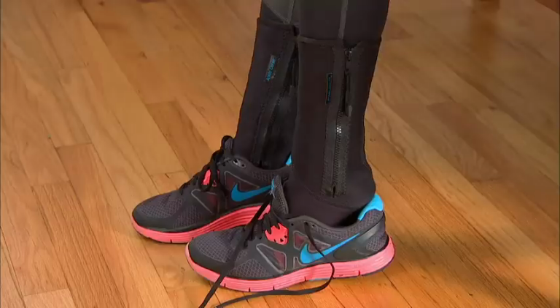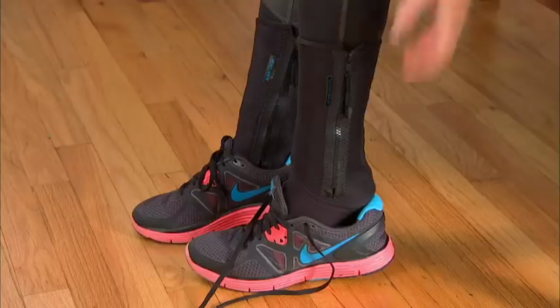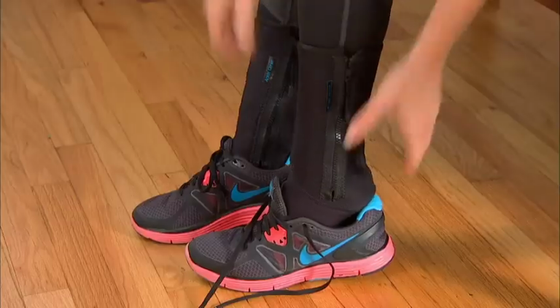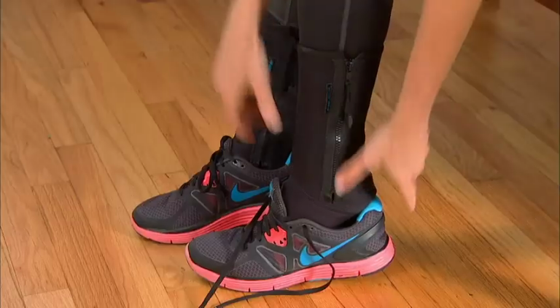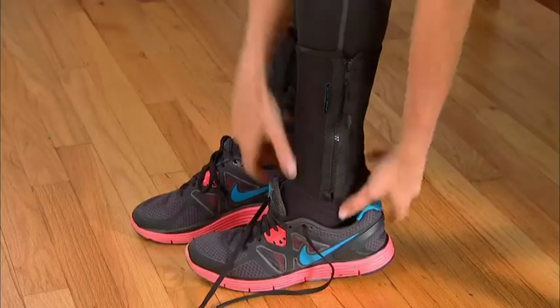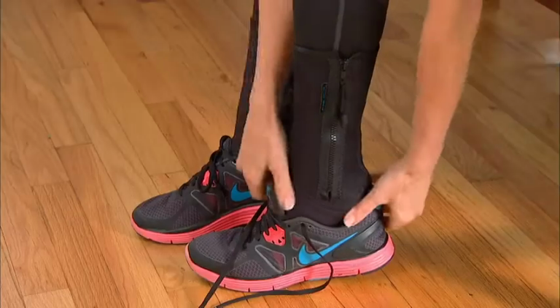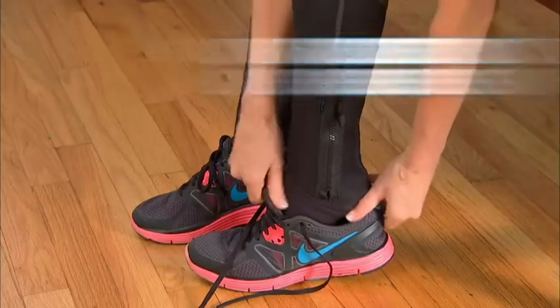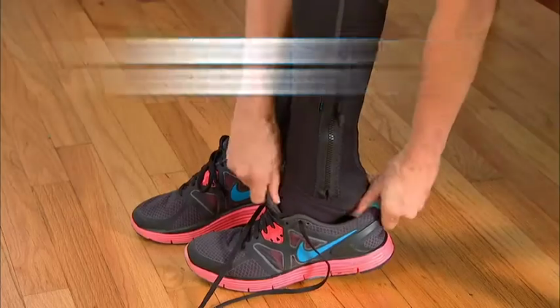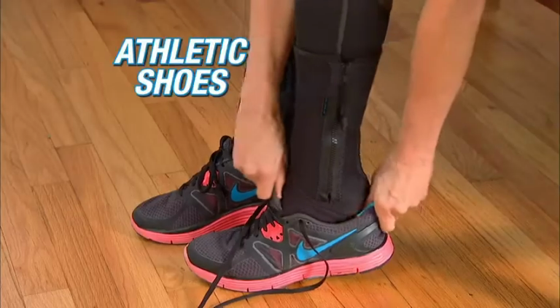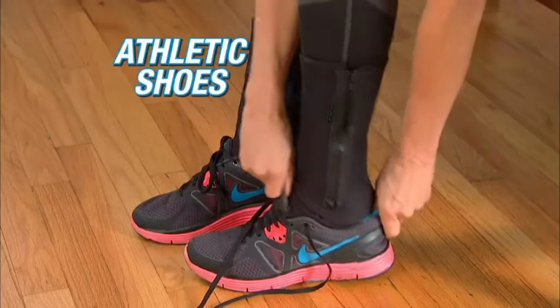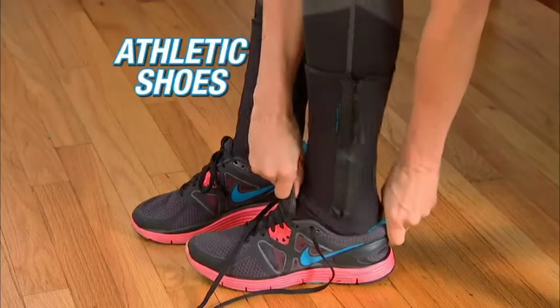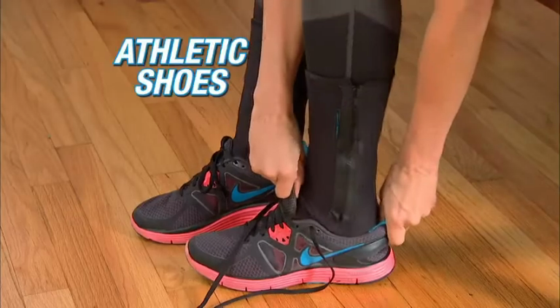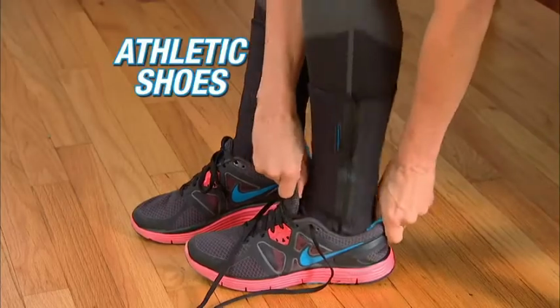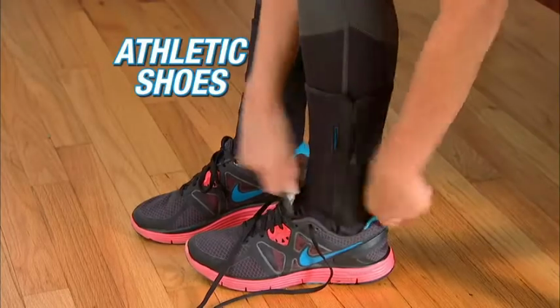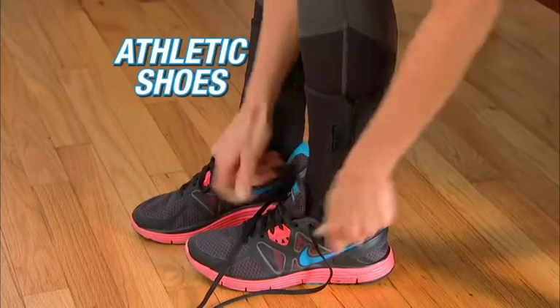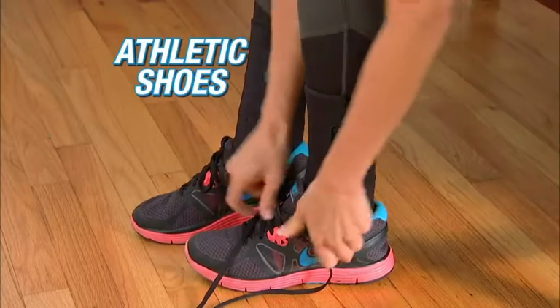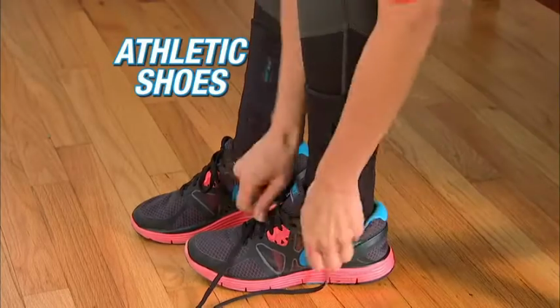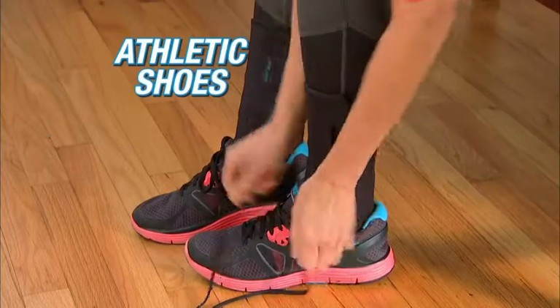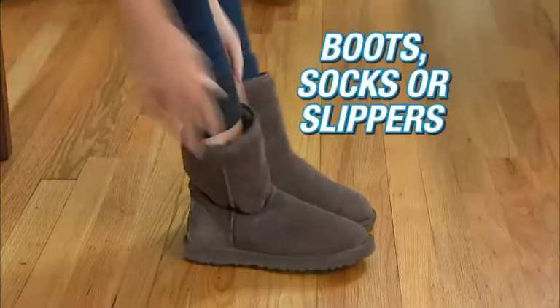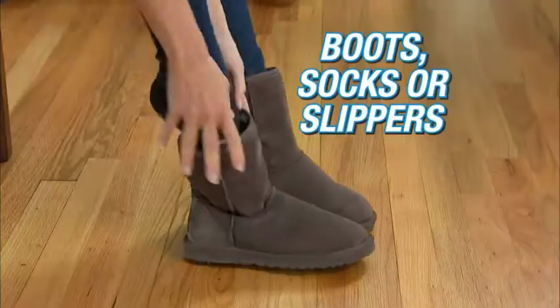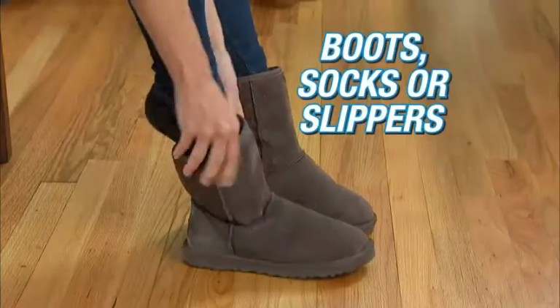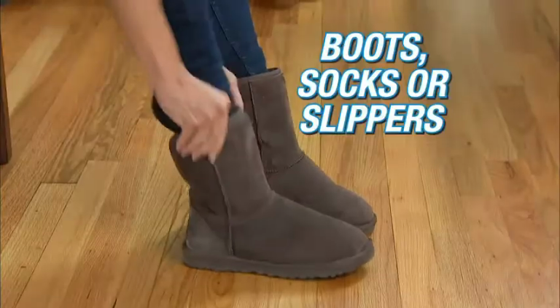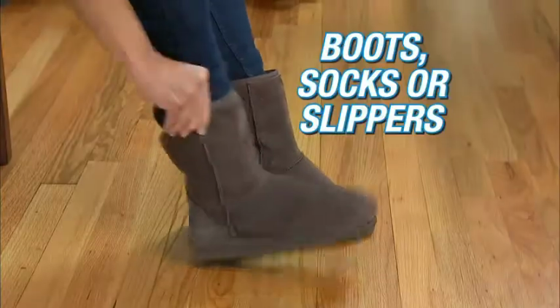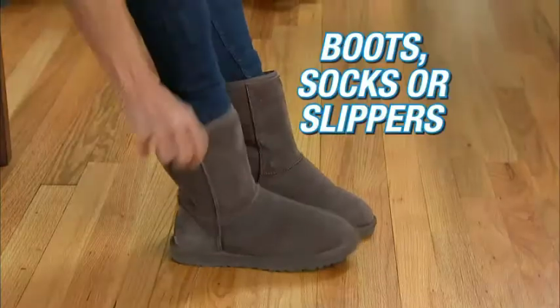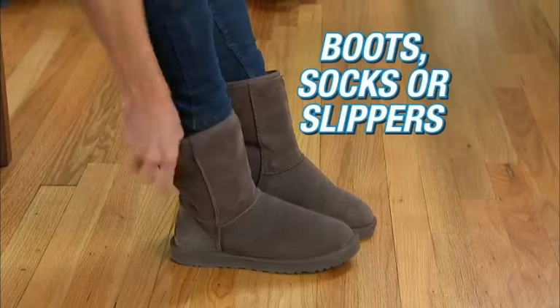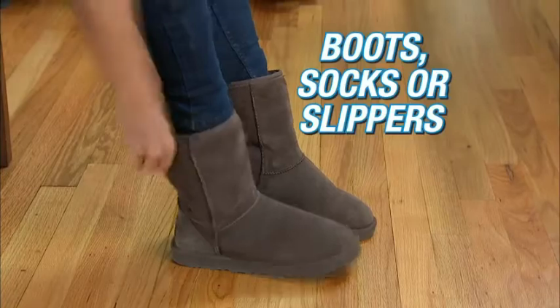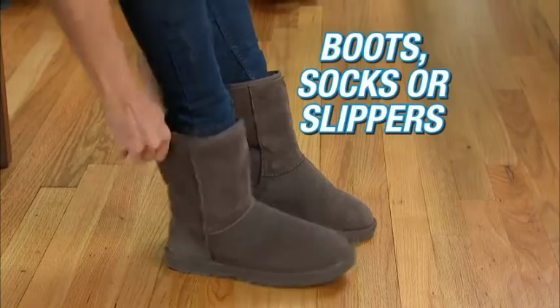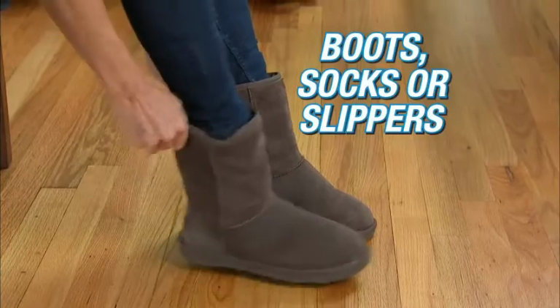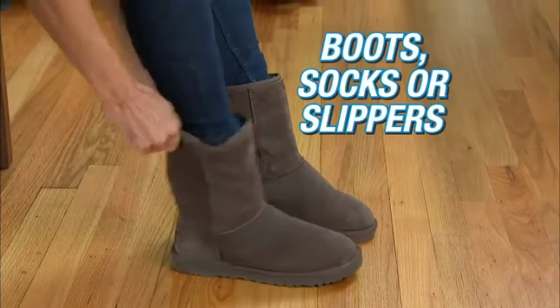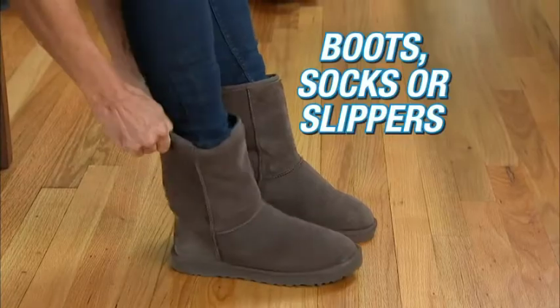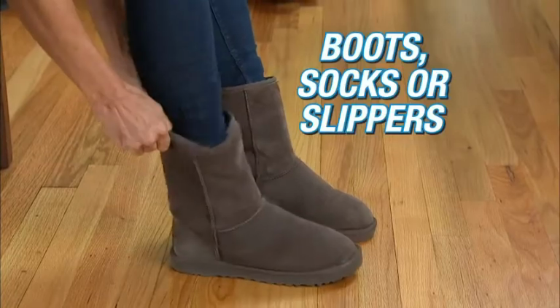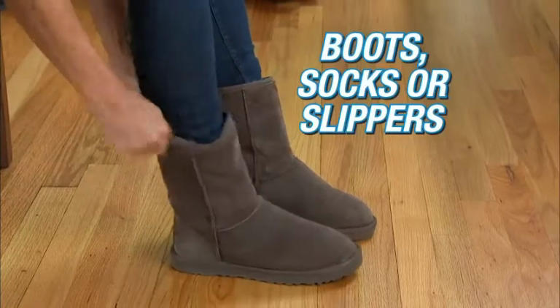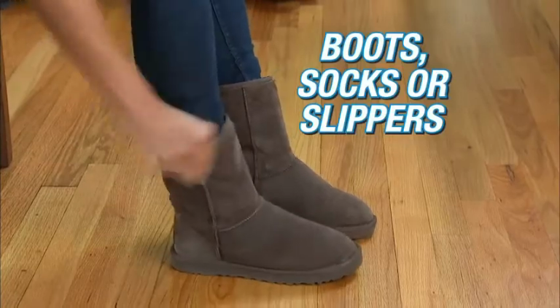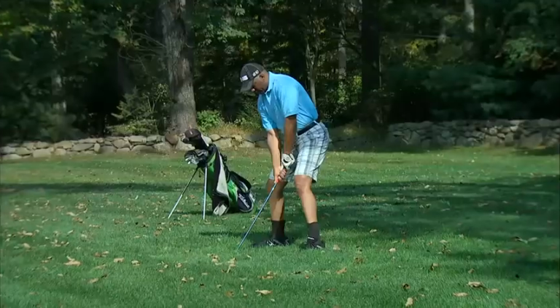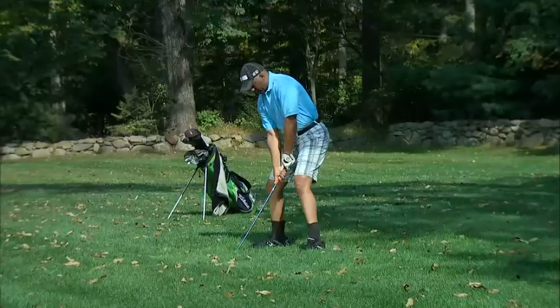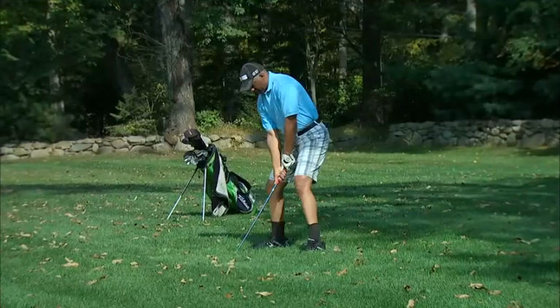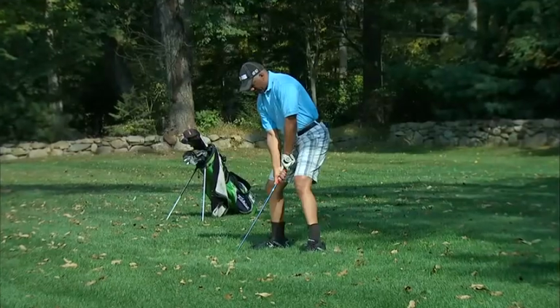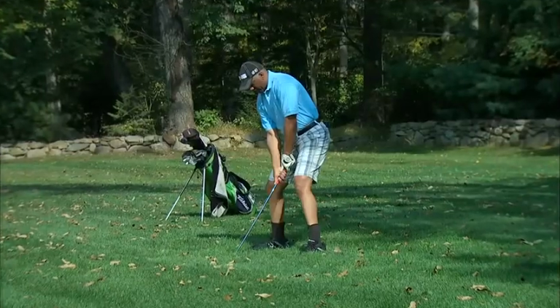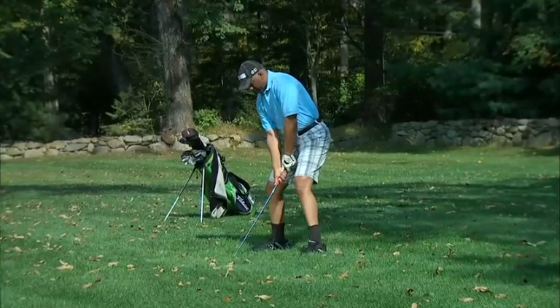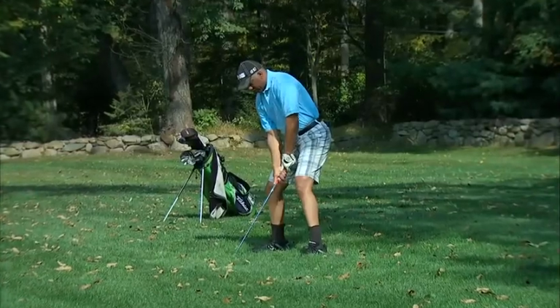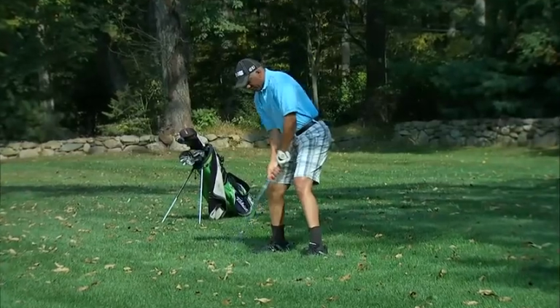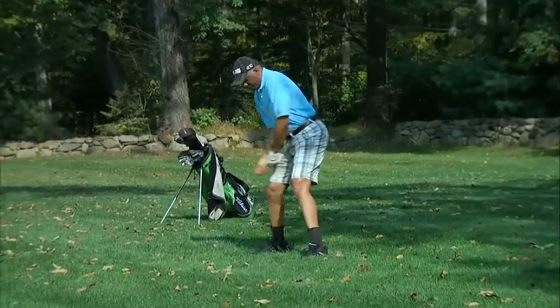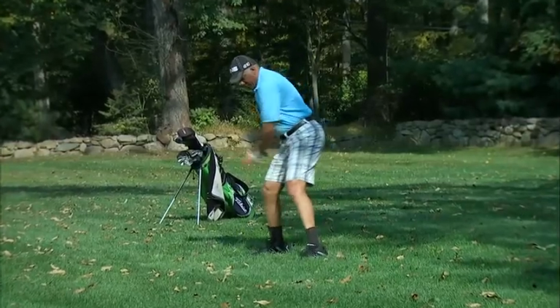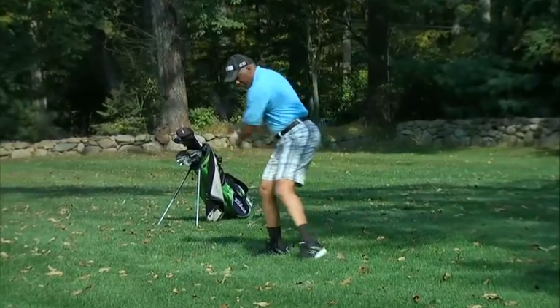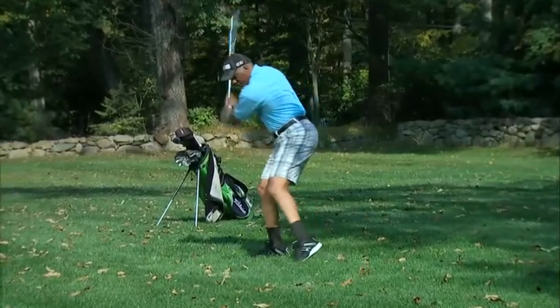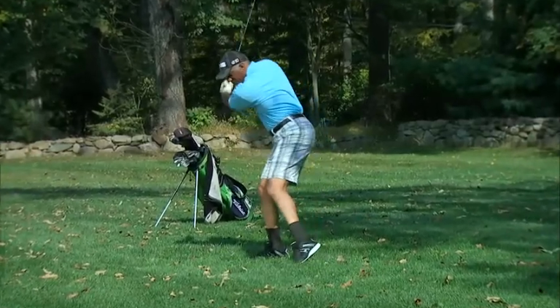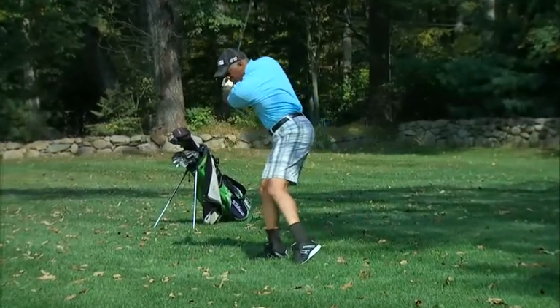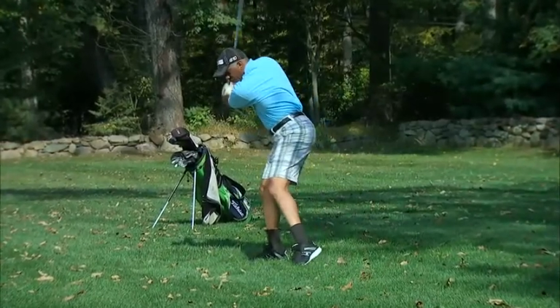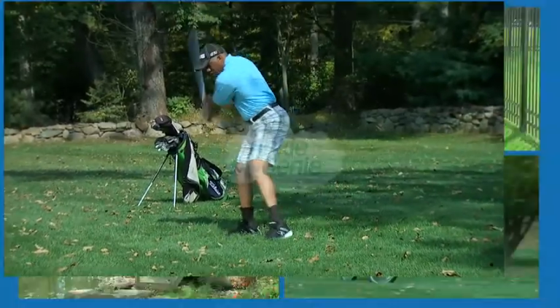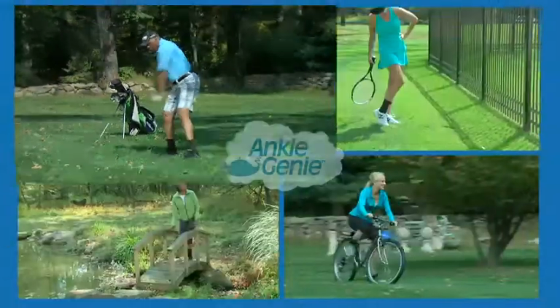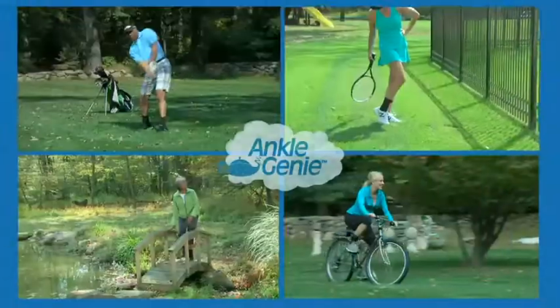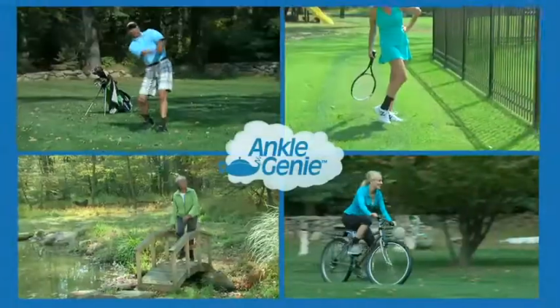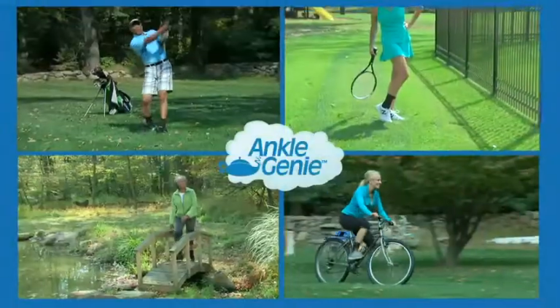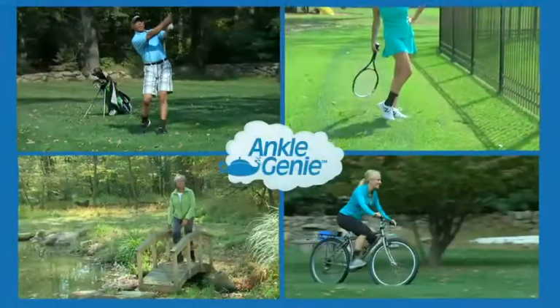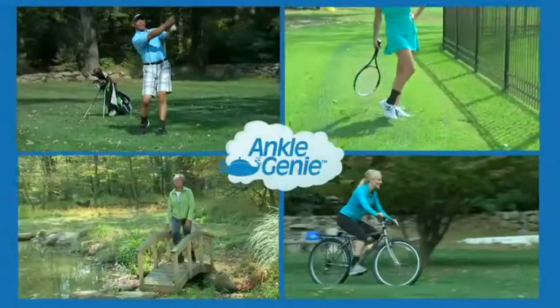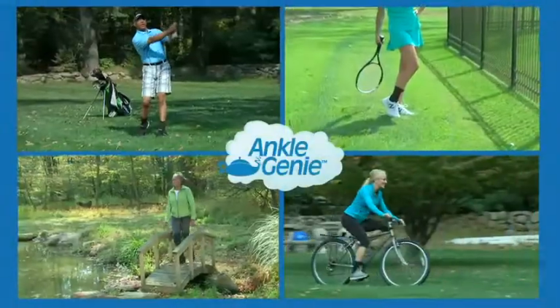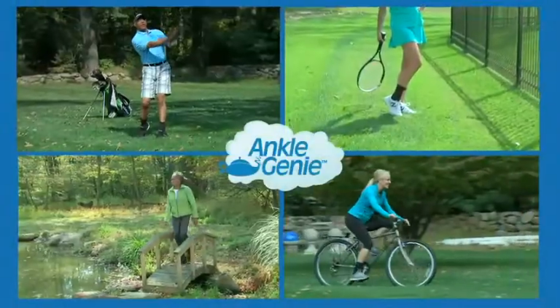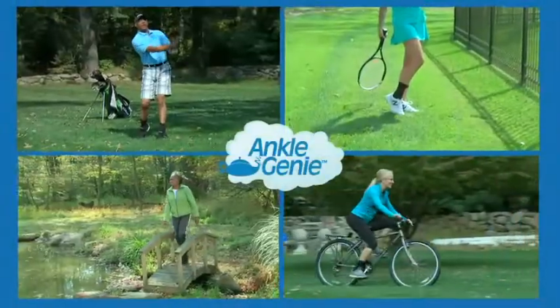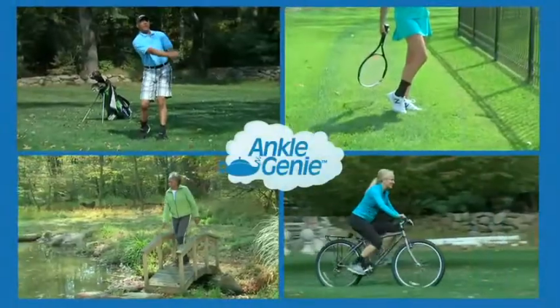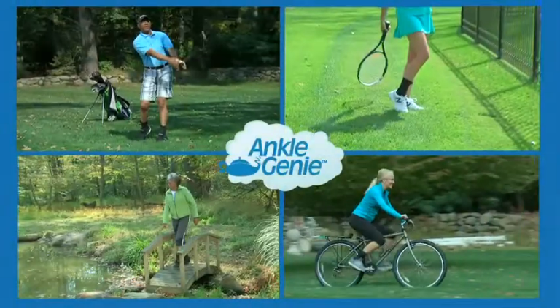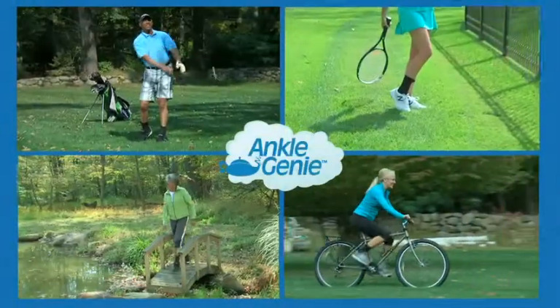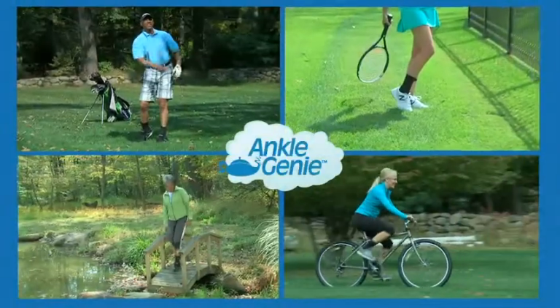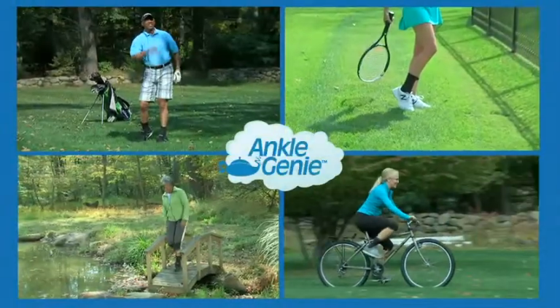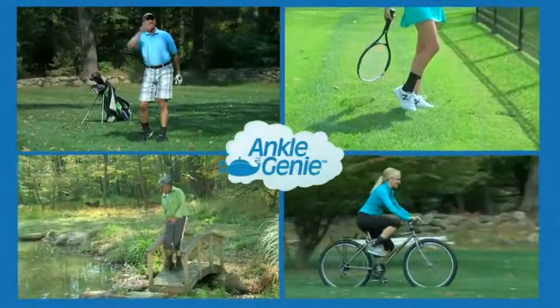Wear Ankle Genie in athletic shoes, boots, socks, or slippers. It's the perfect support while golfing, playing tennis, hiking, or biking.